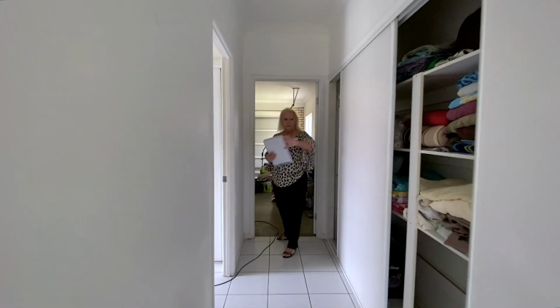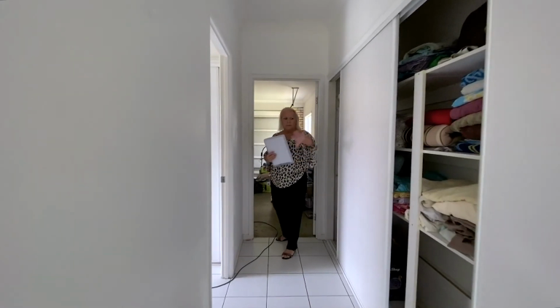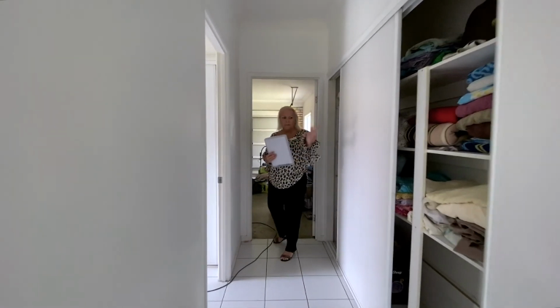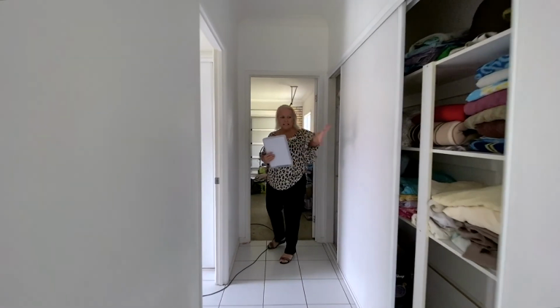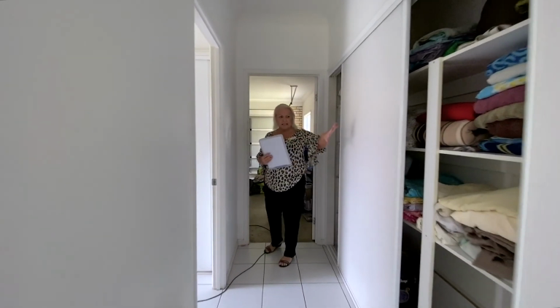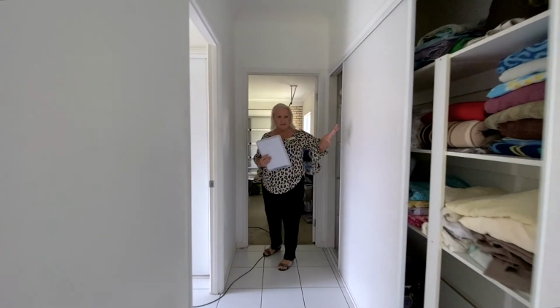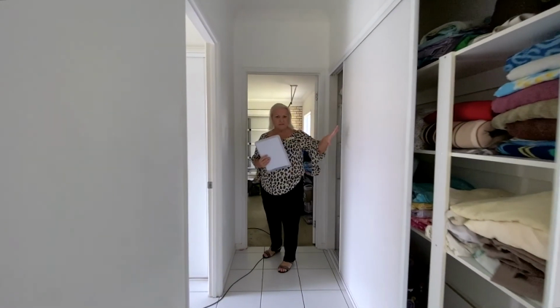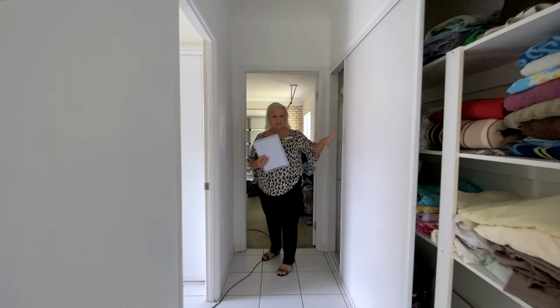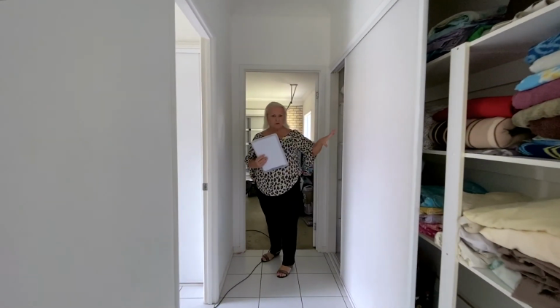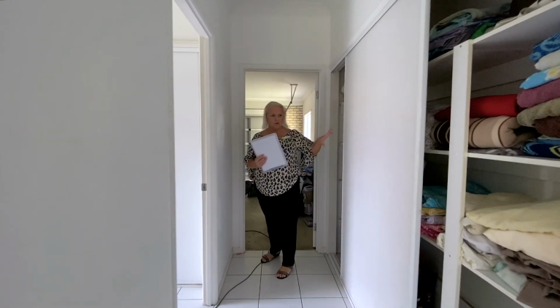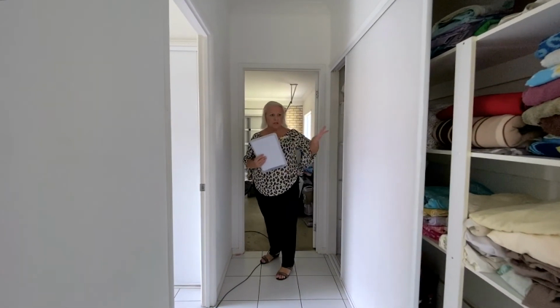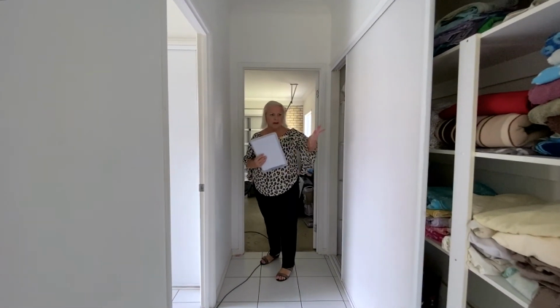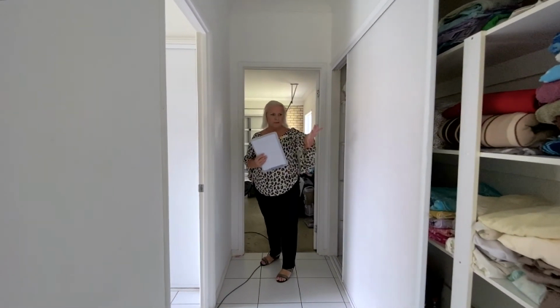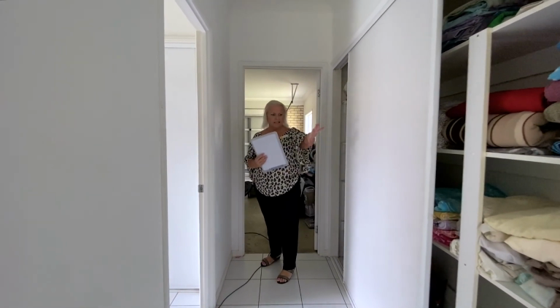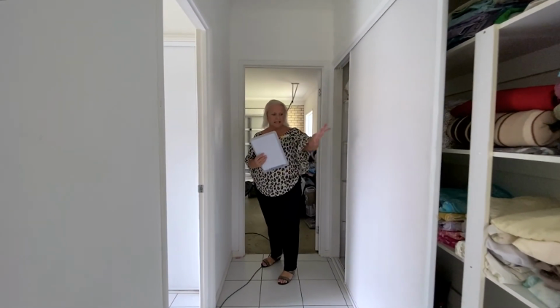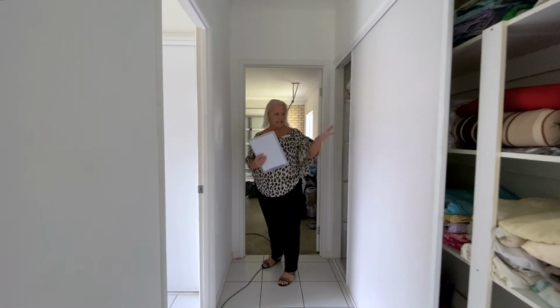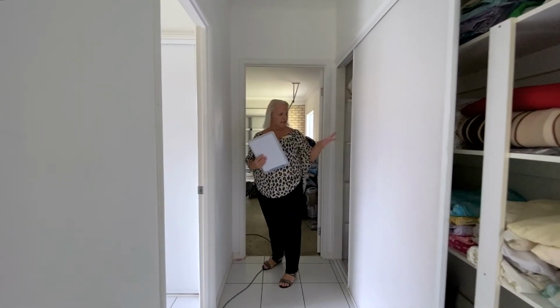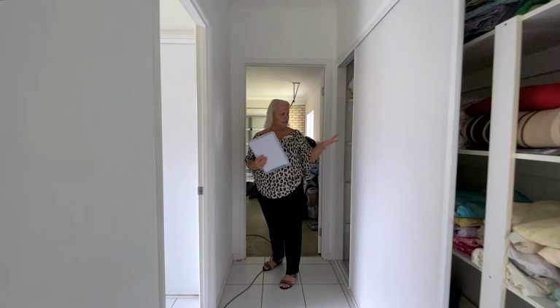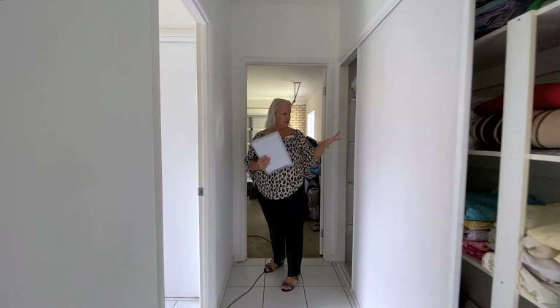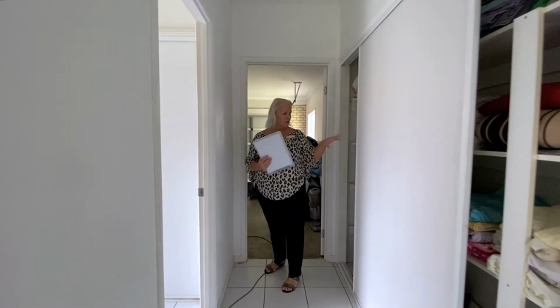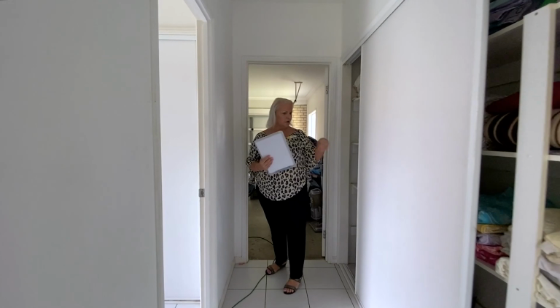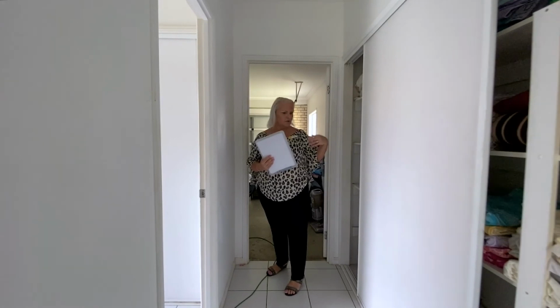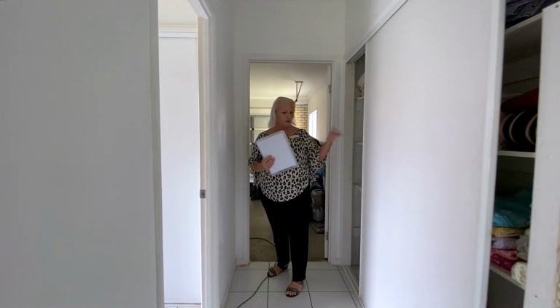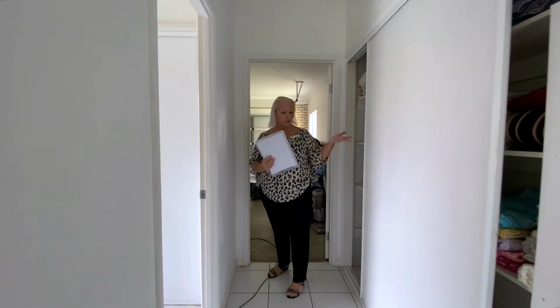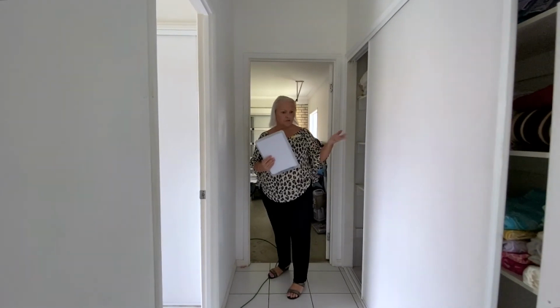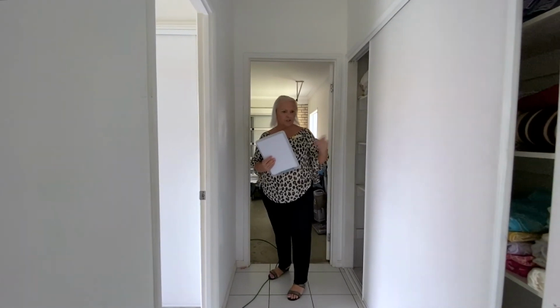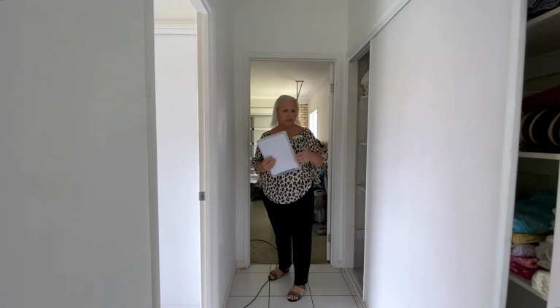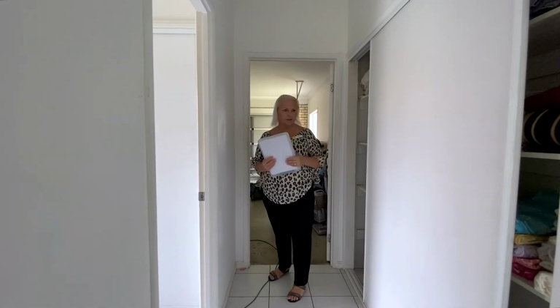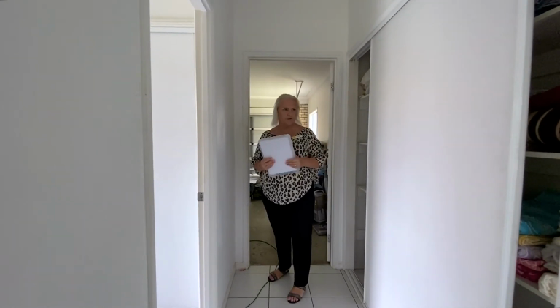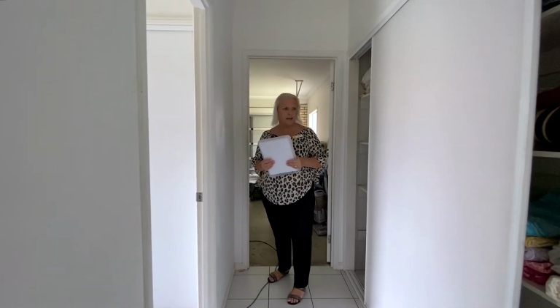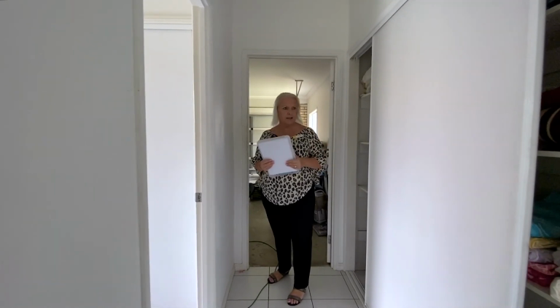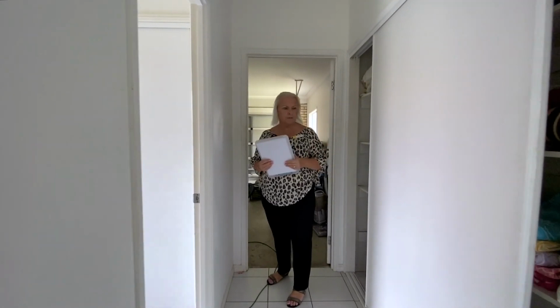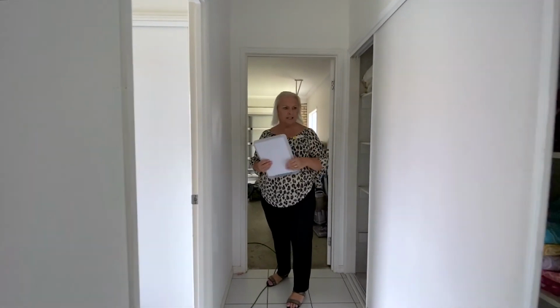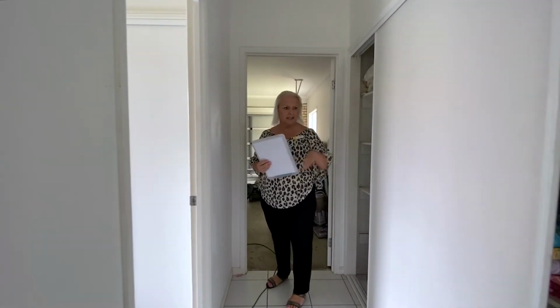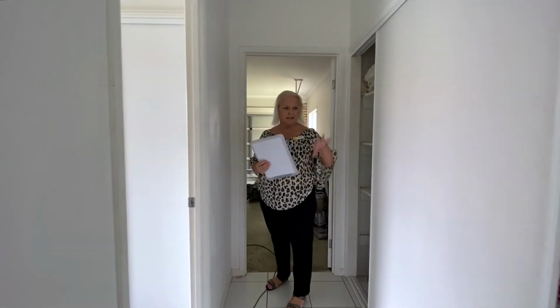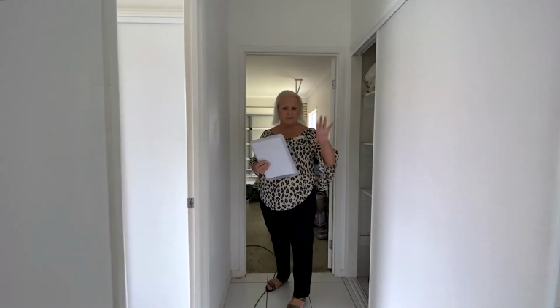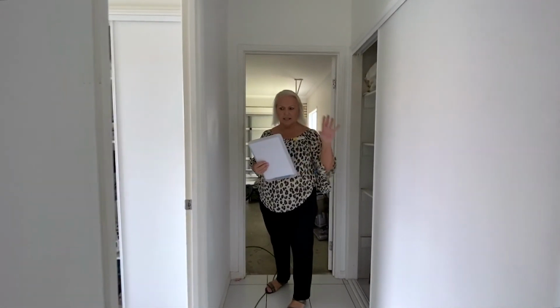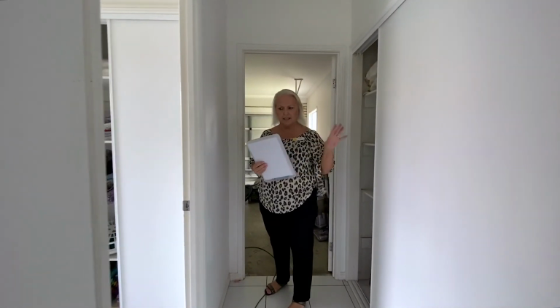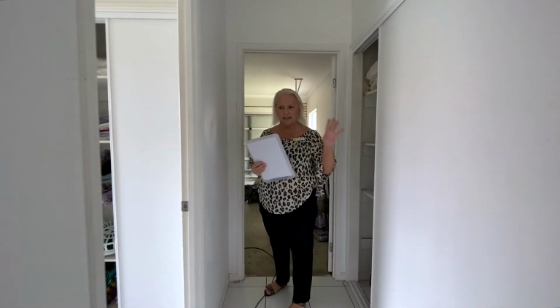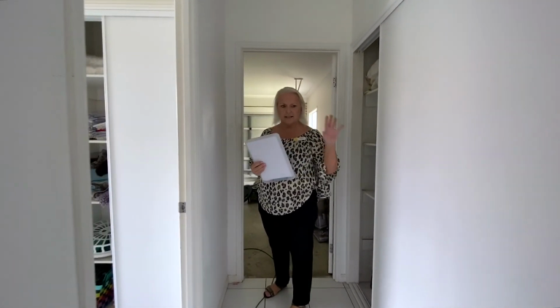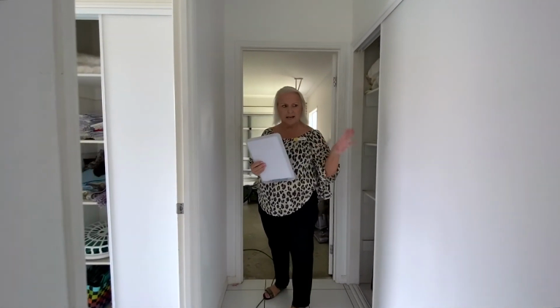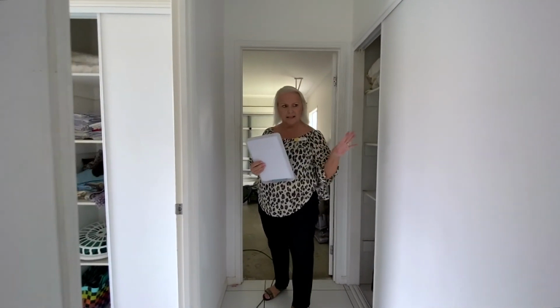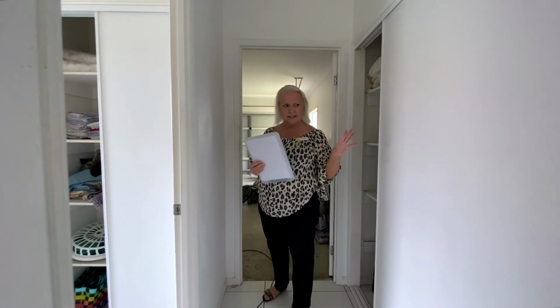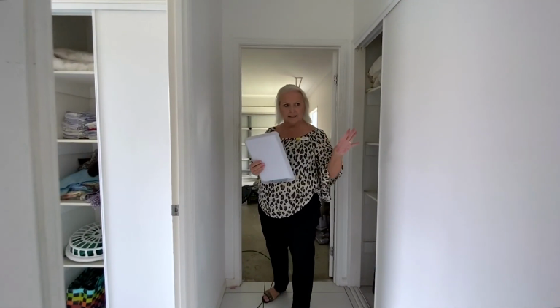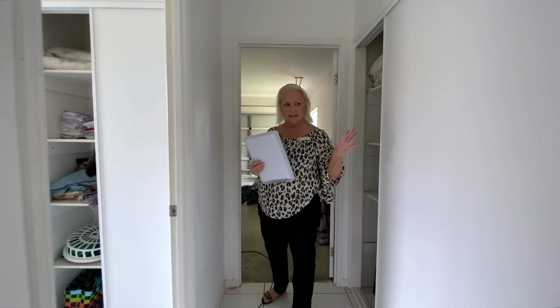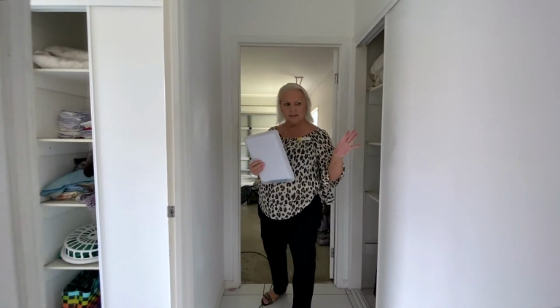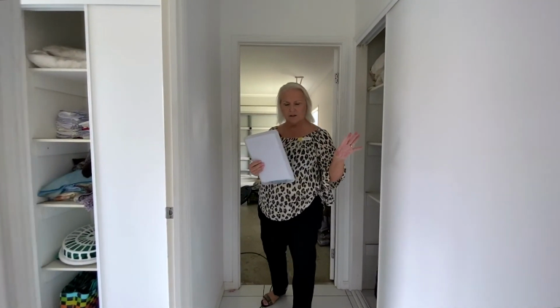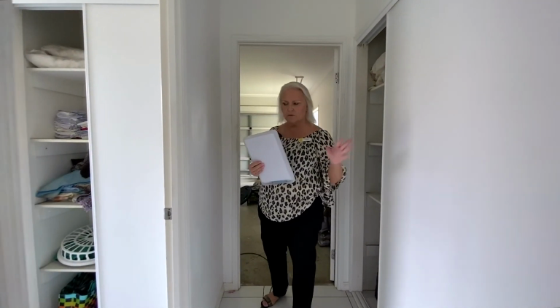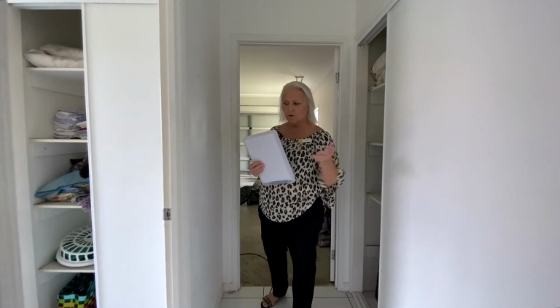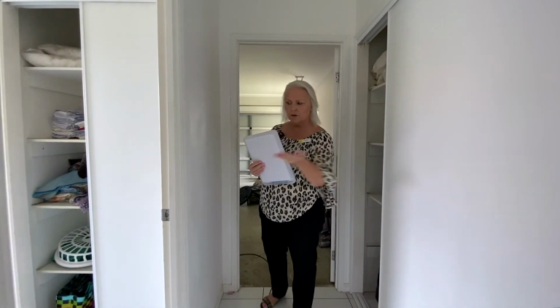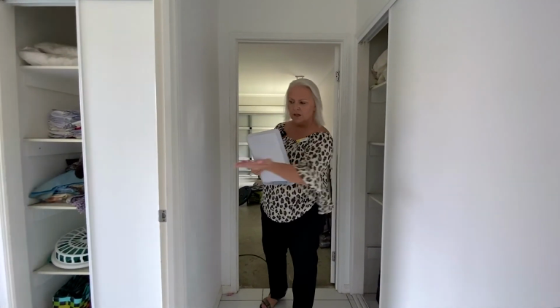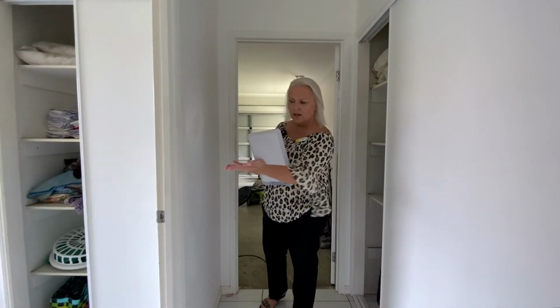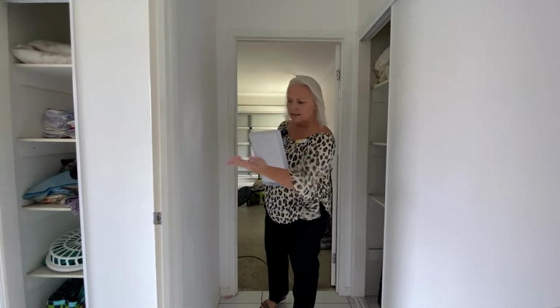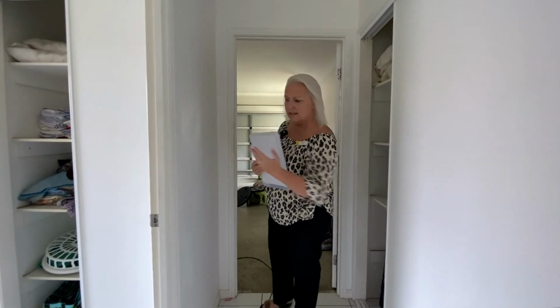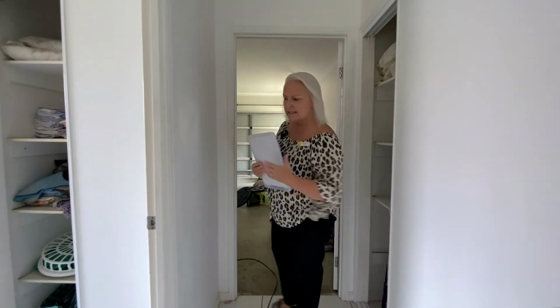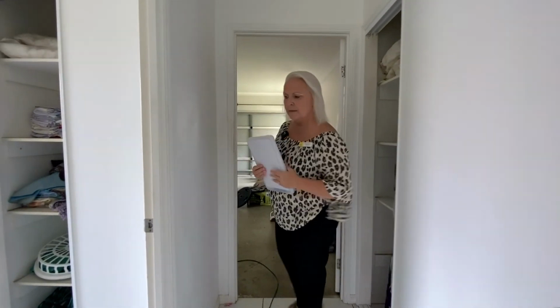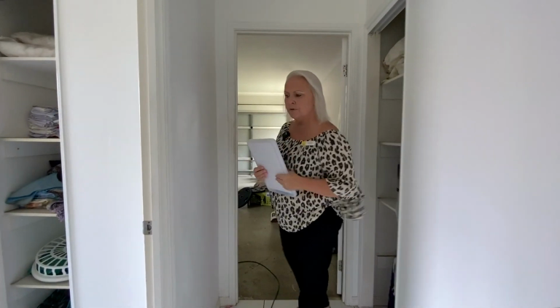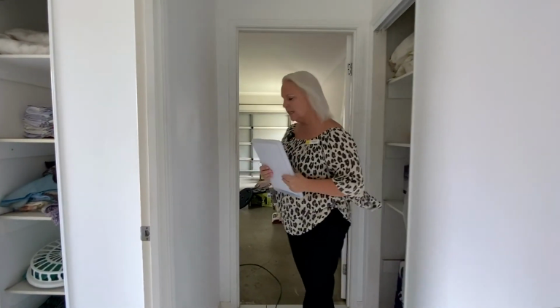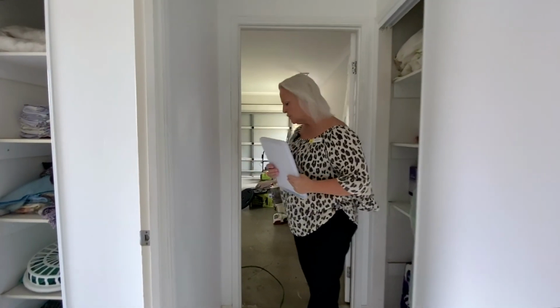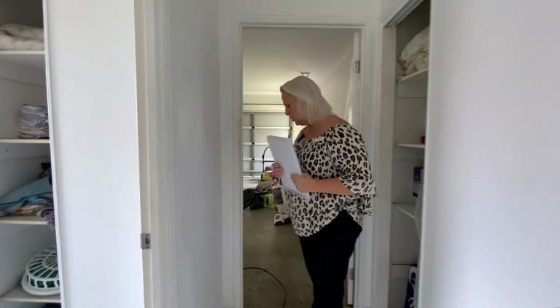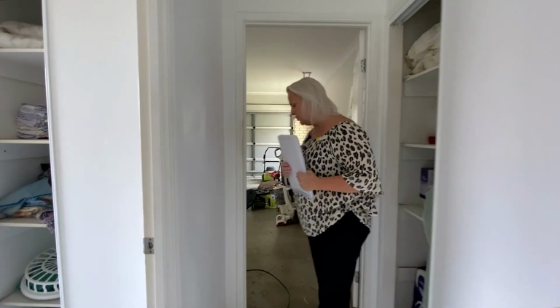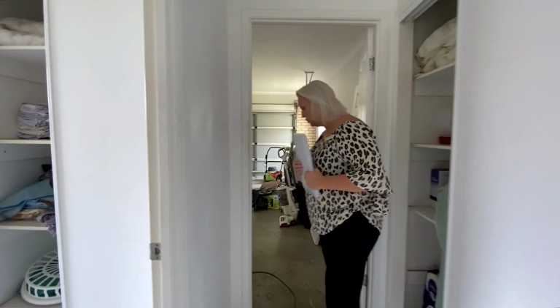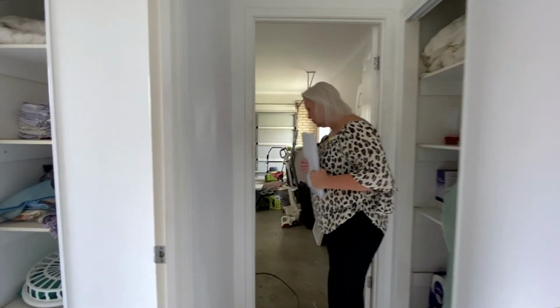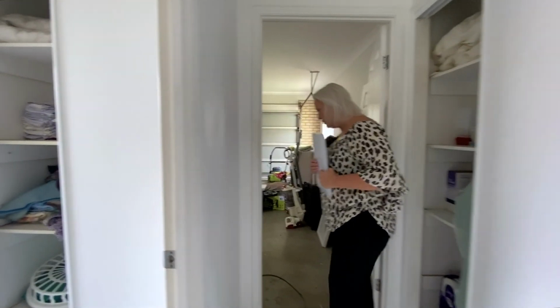There are masses of indoor cupboards here — storage for your vacuum cleaners, linen, and so forth. There's also a separate internal laundry.